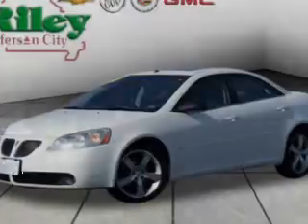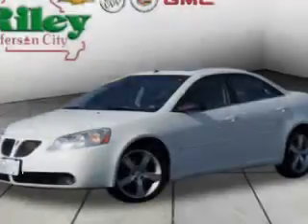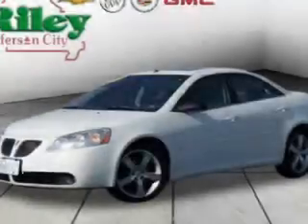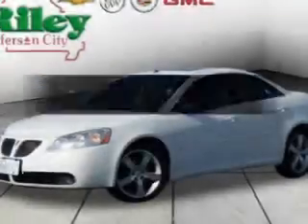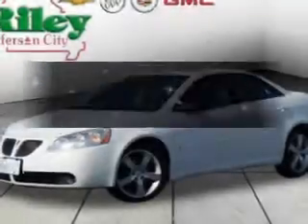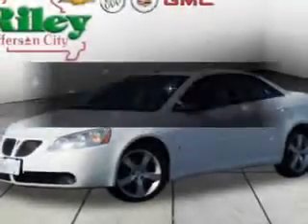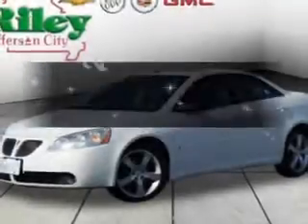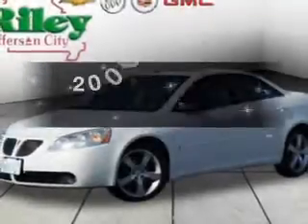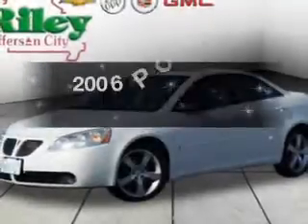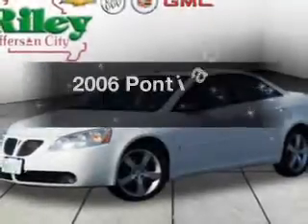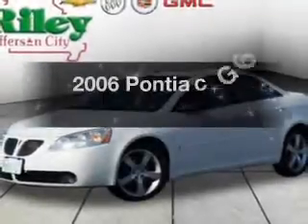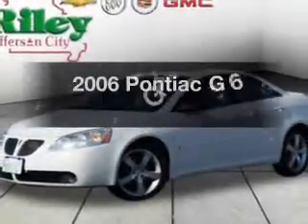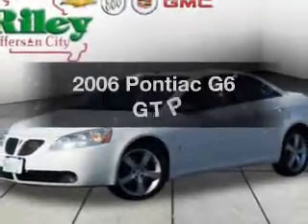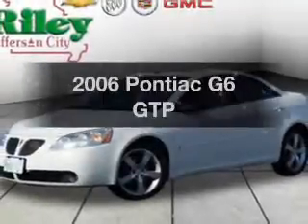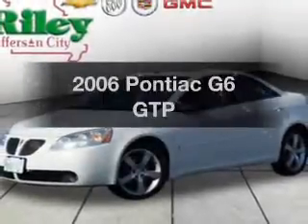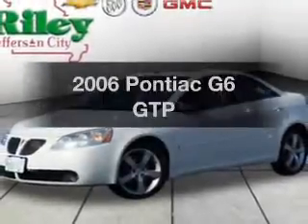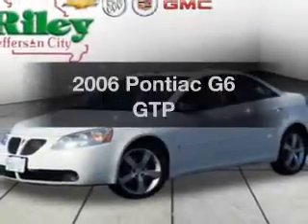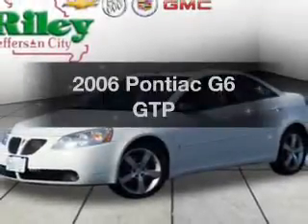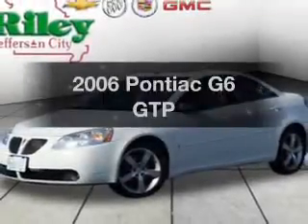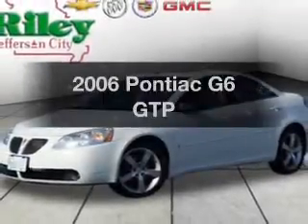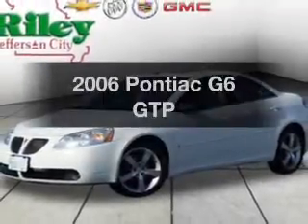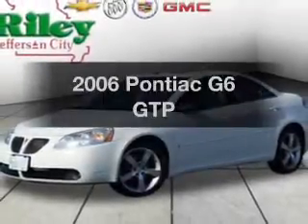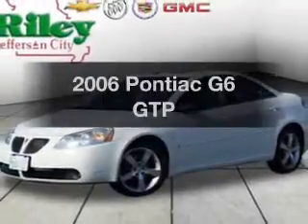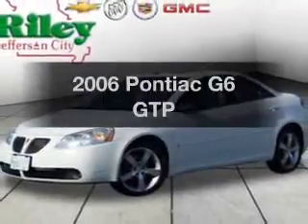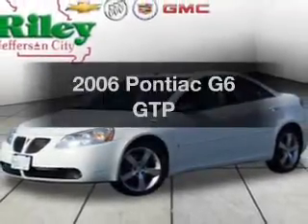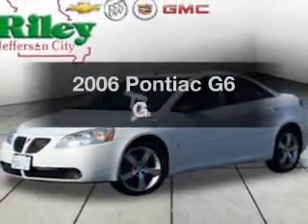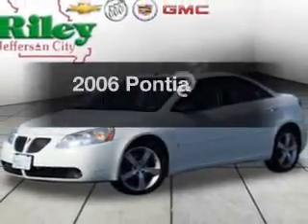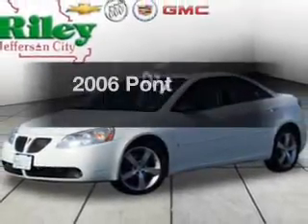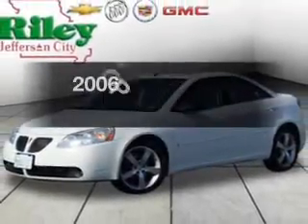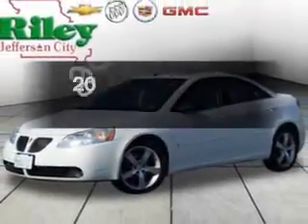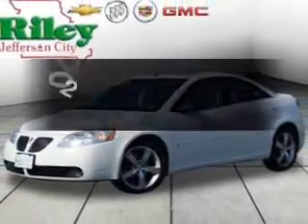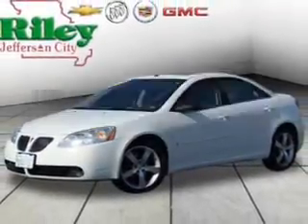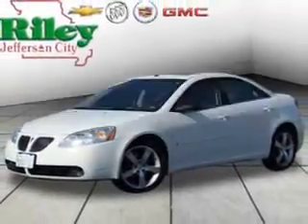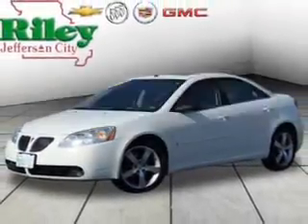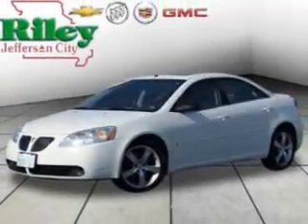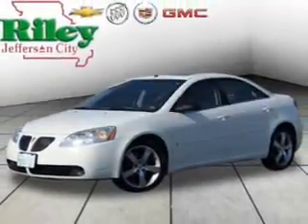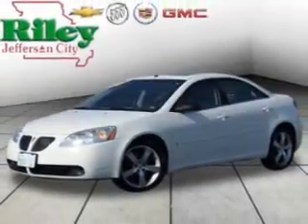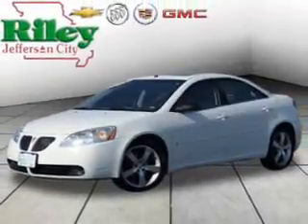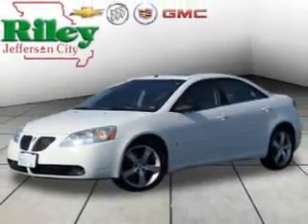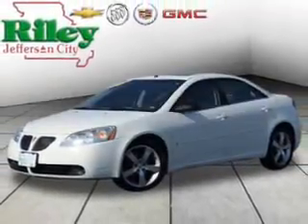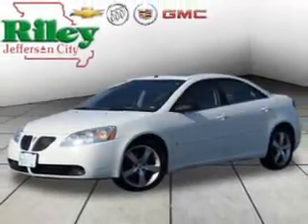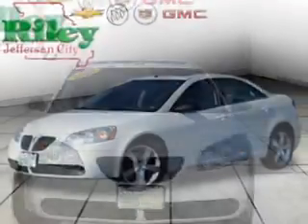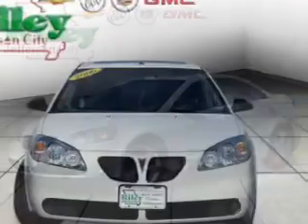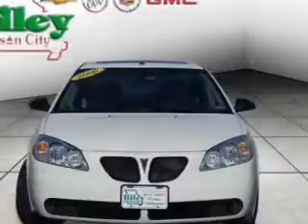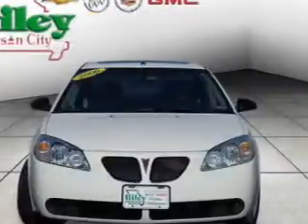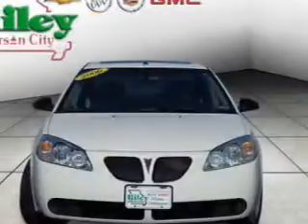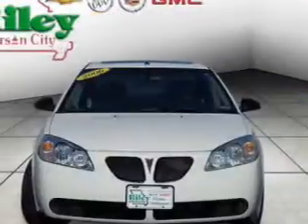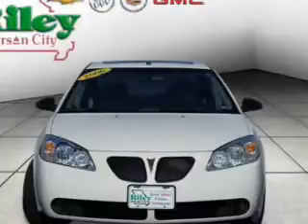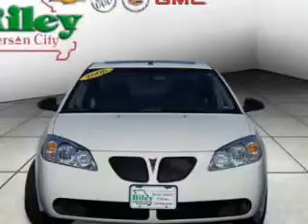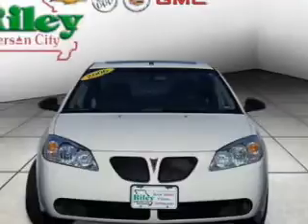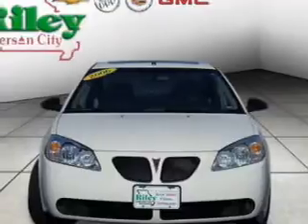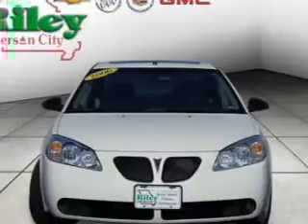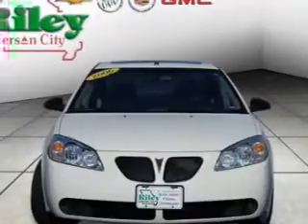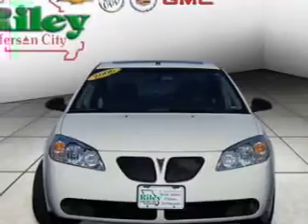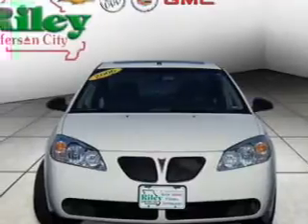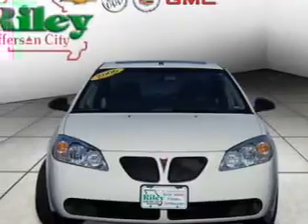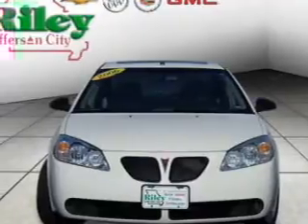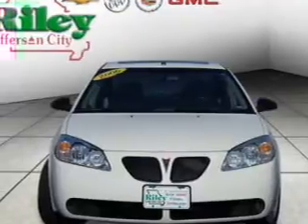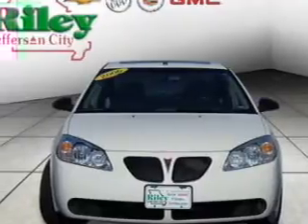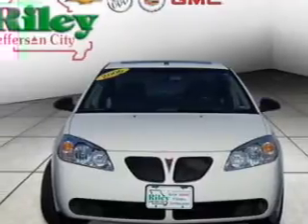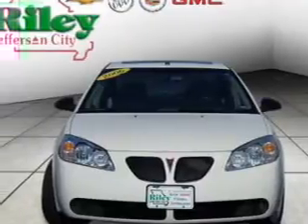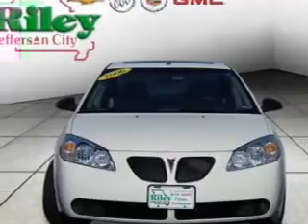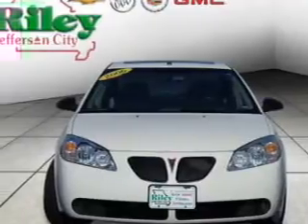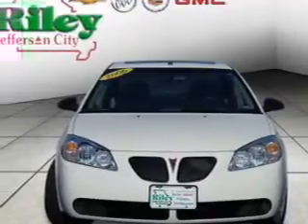Check out this 2006 Pontiac G6. Travel the roads in style and comfort in this great vehicle.